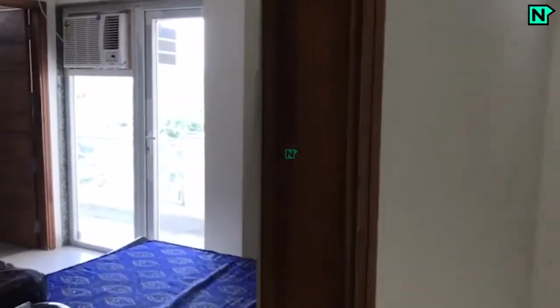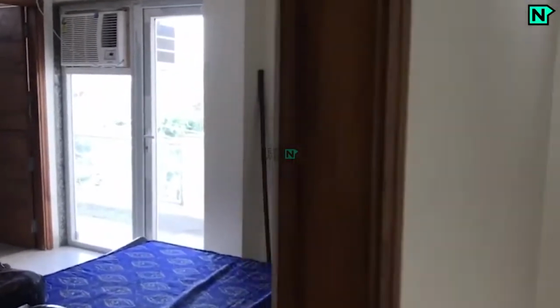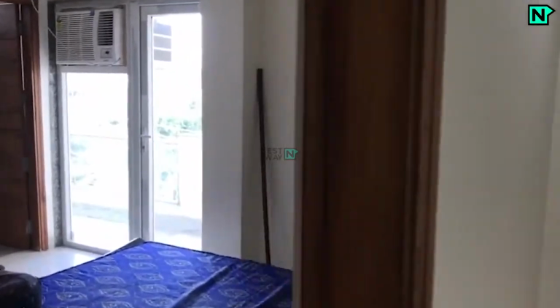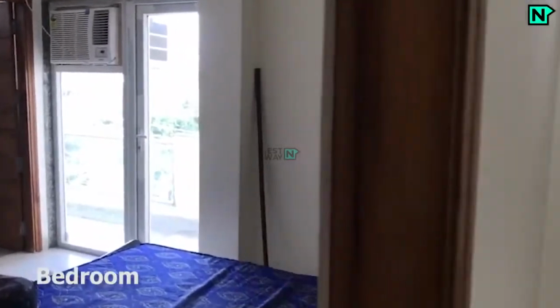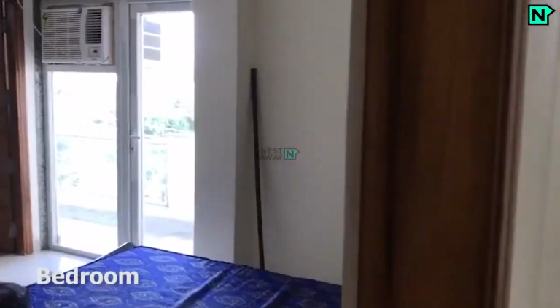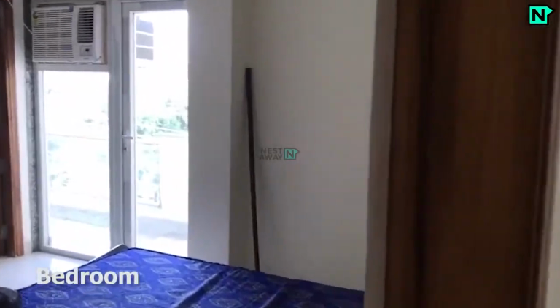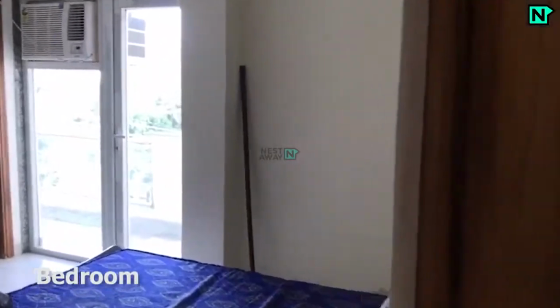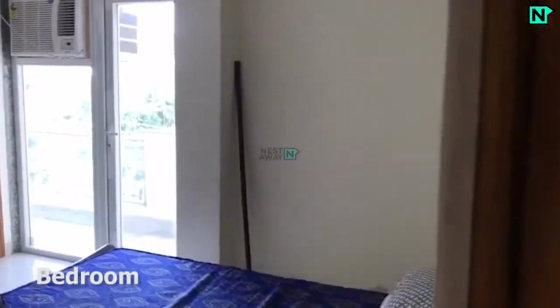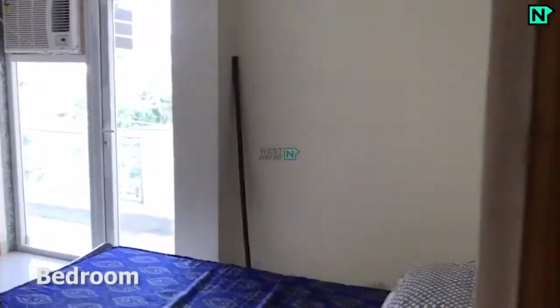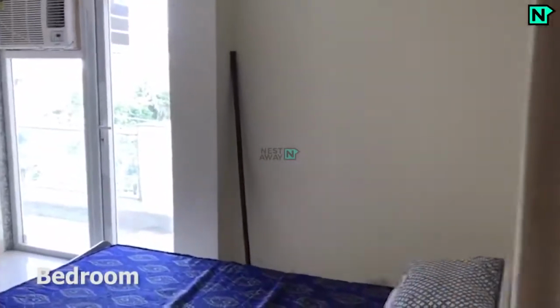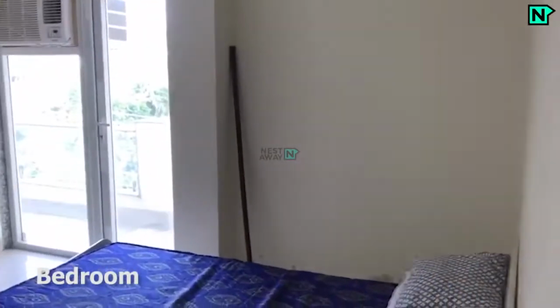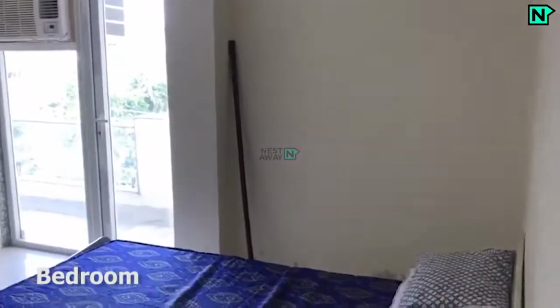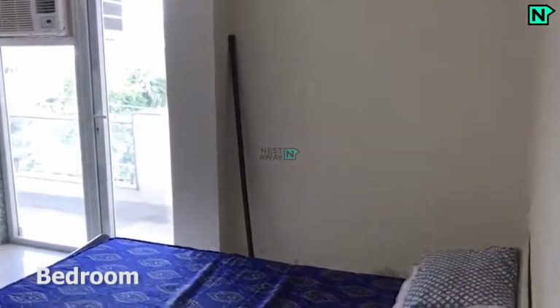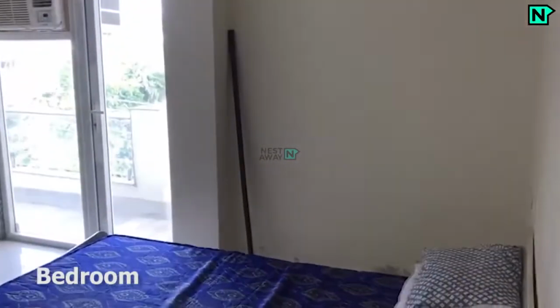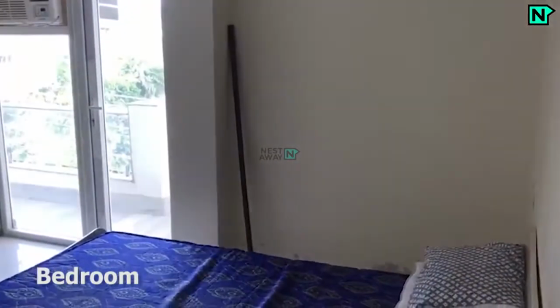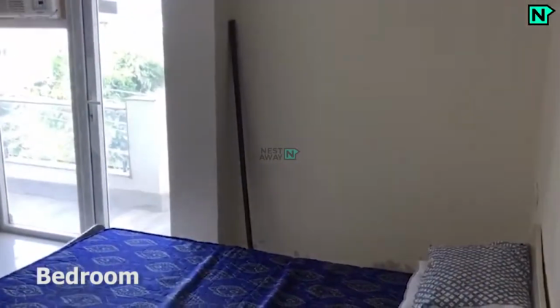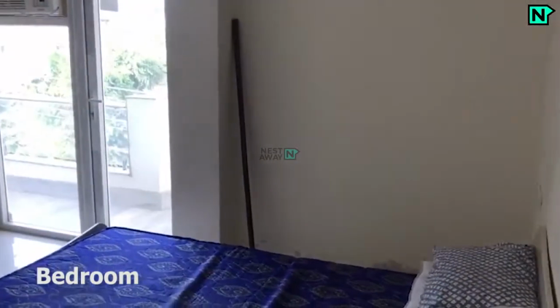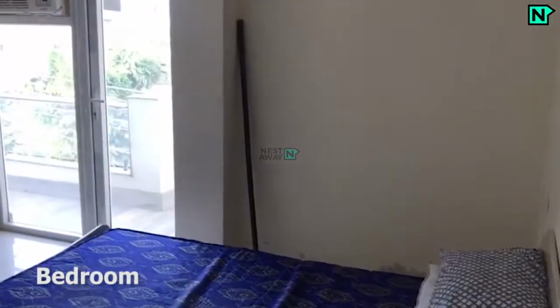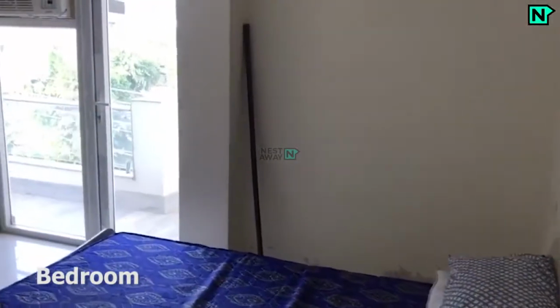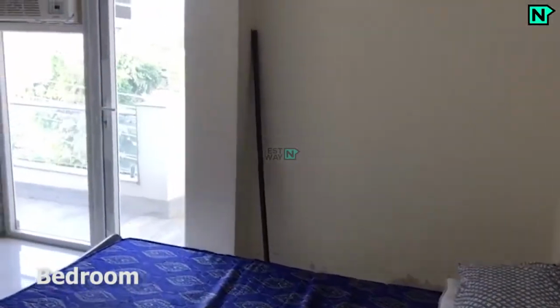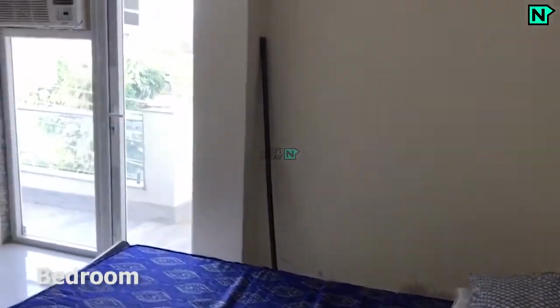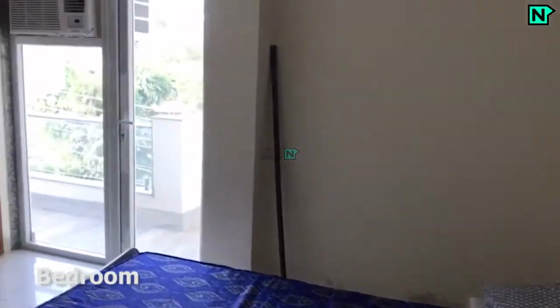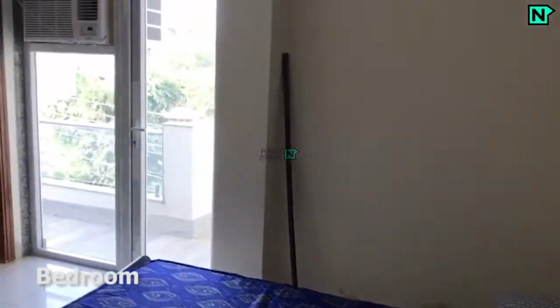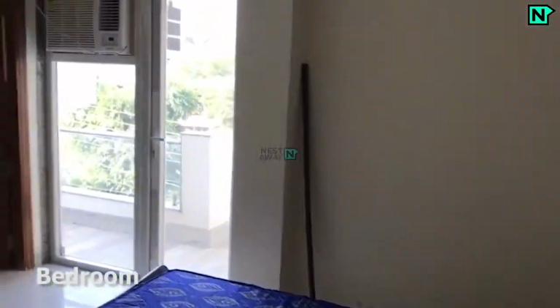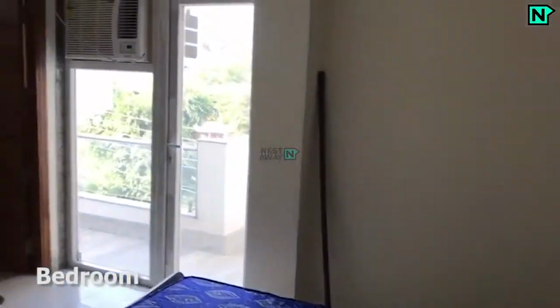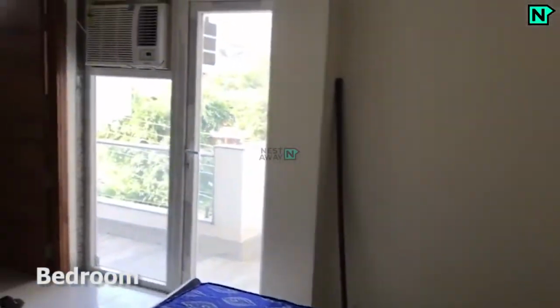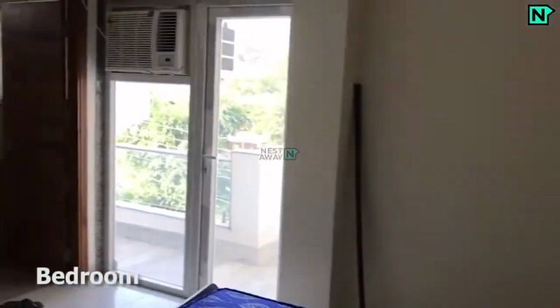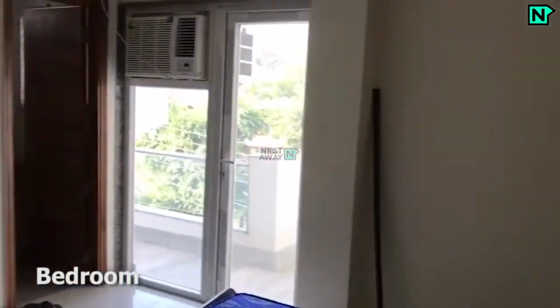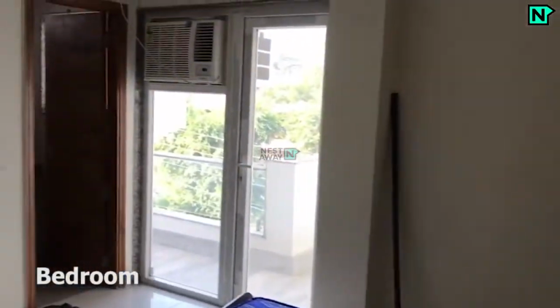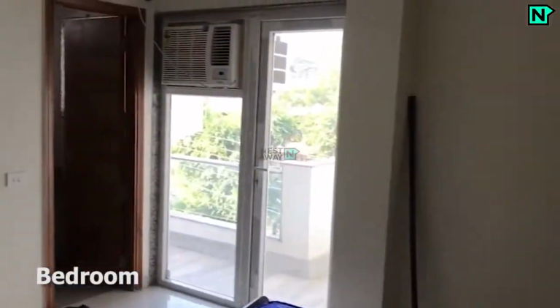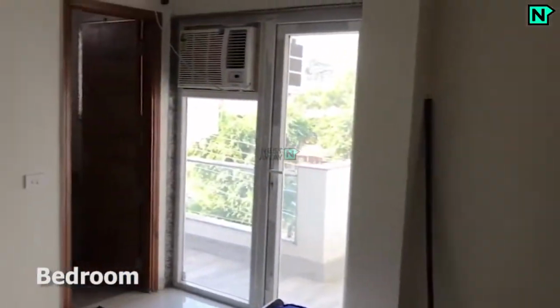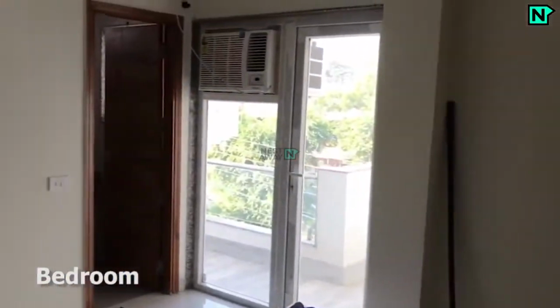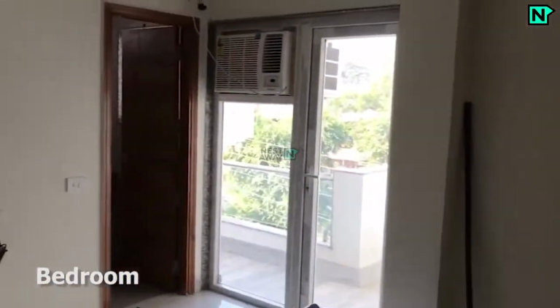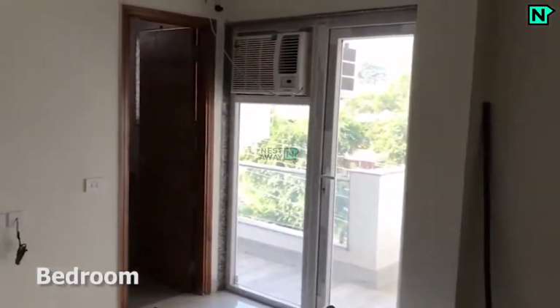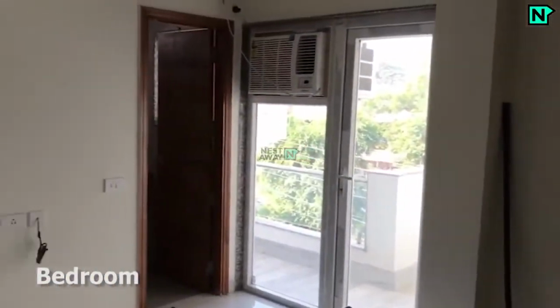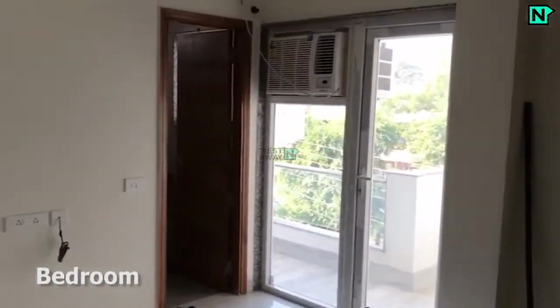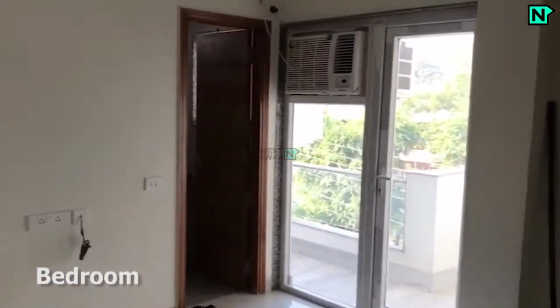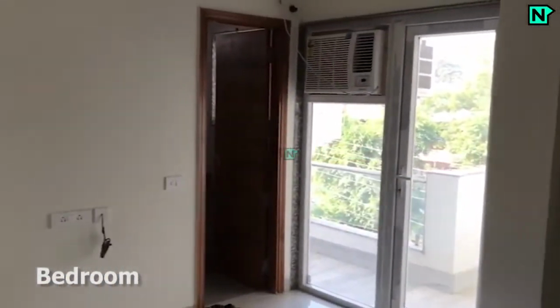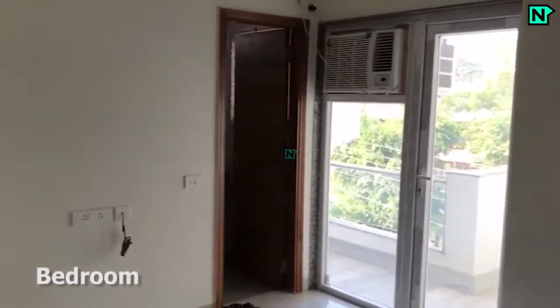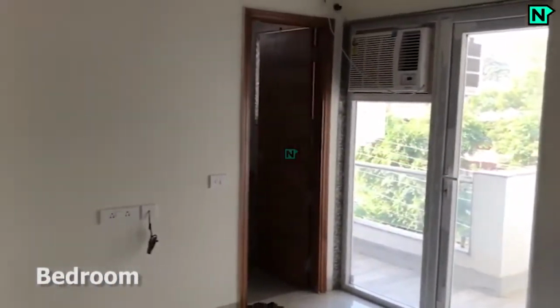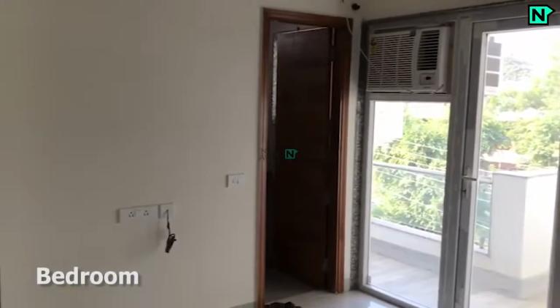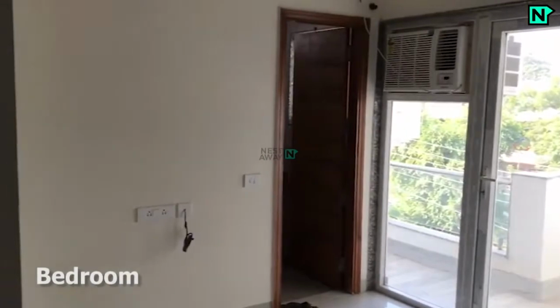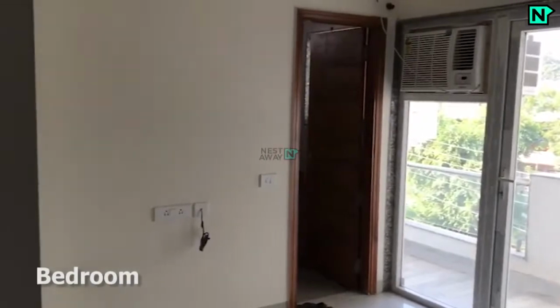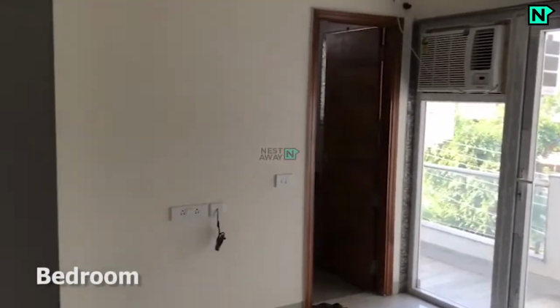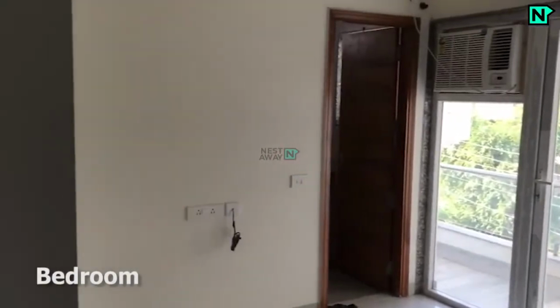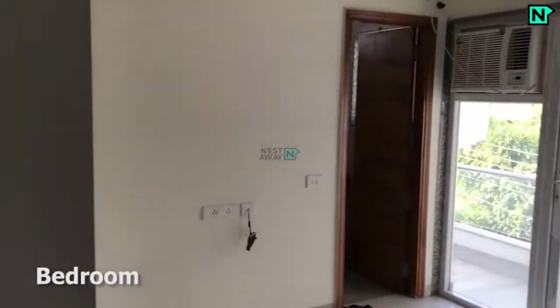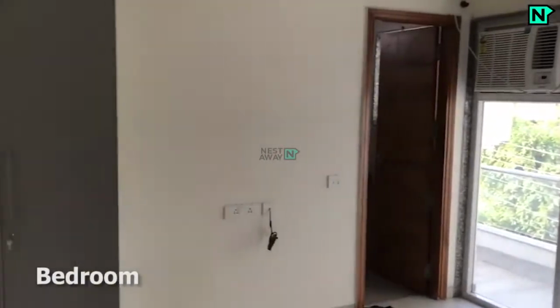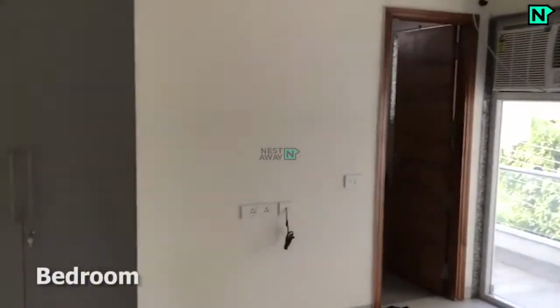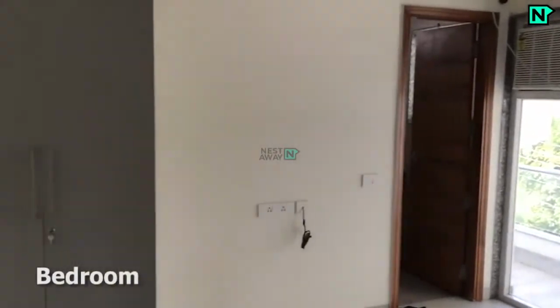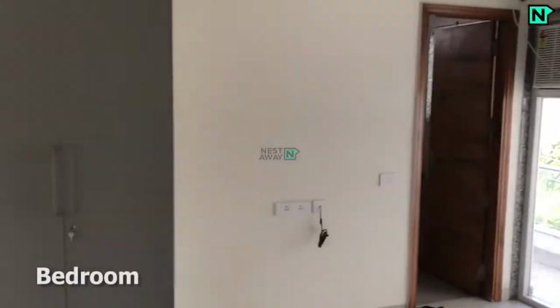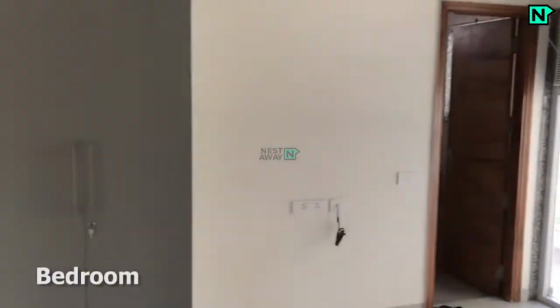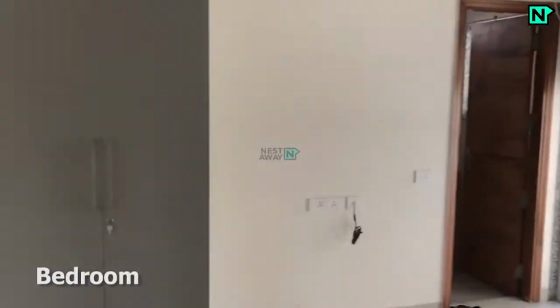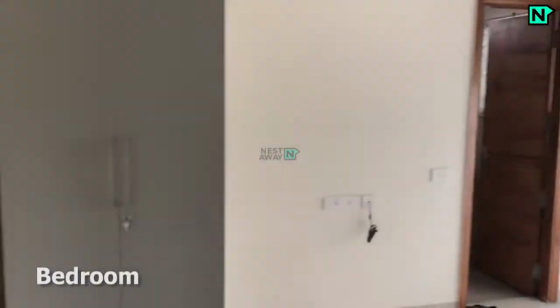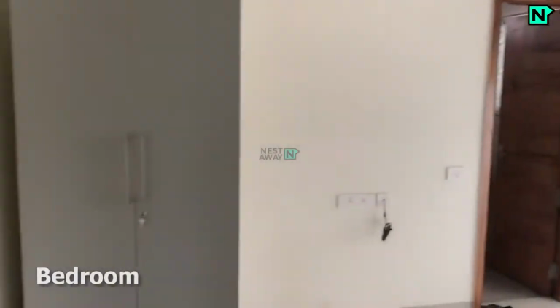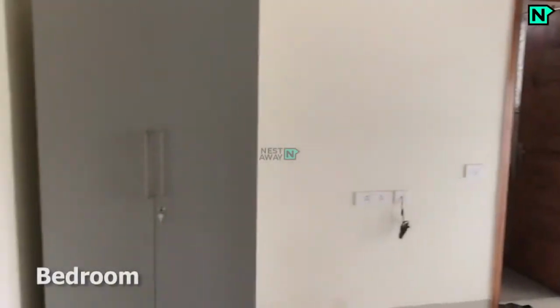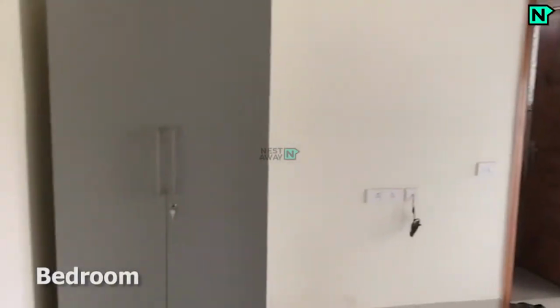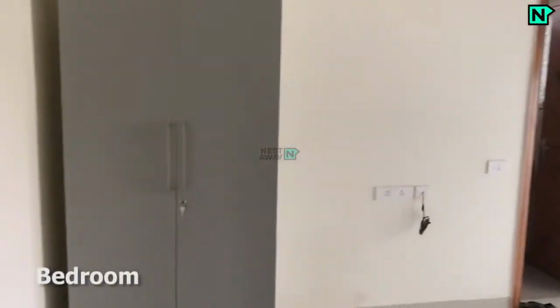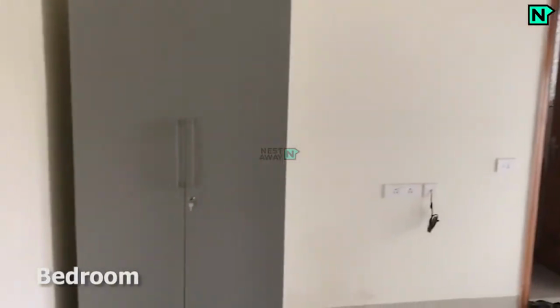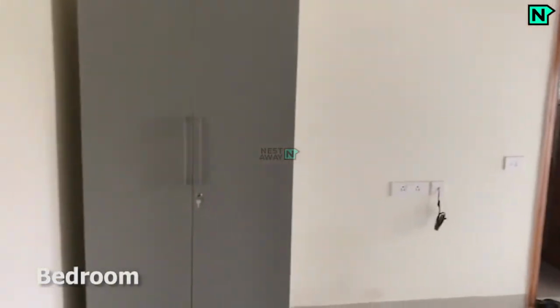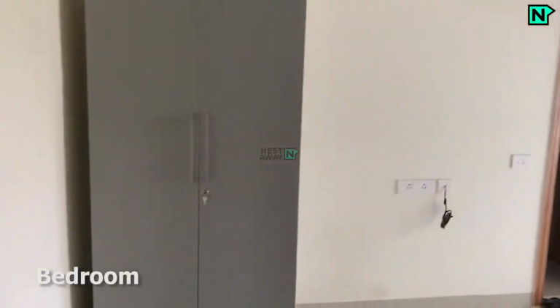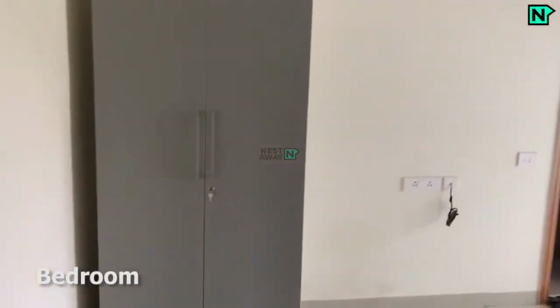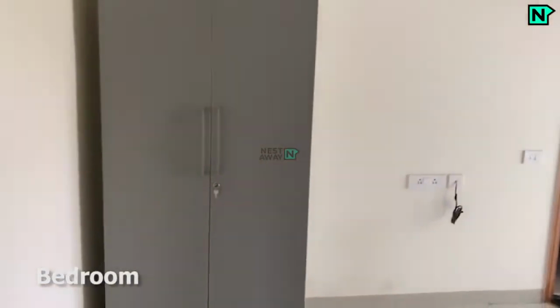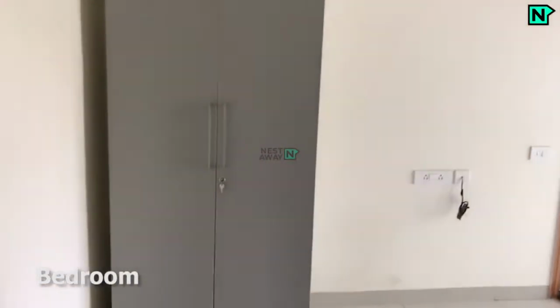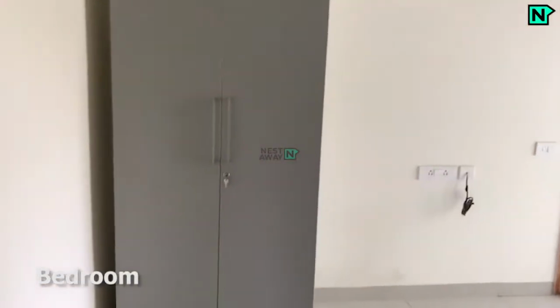This is bedroom one, which comes with cupboards. This bedroom comes with an attached bathroom and balcony. AC is available.